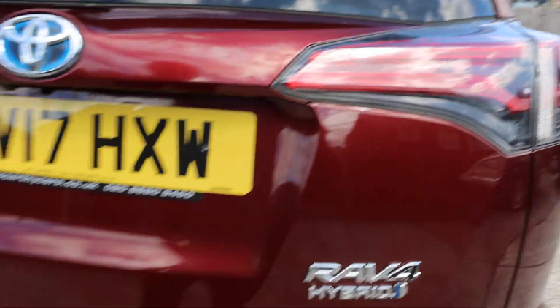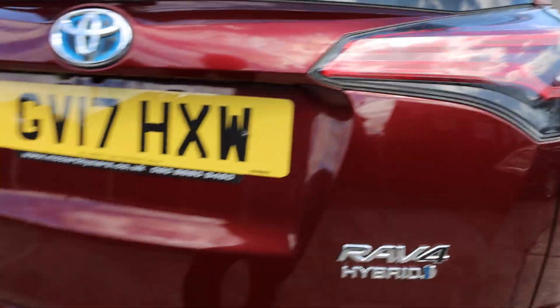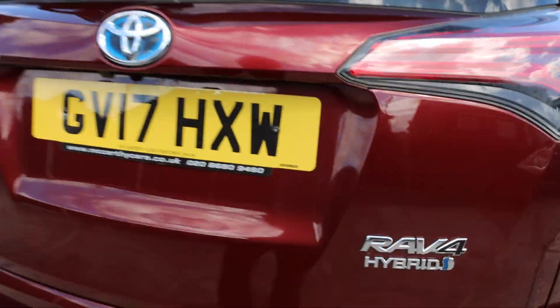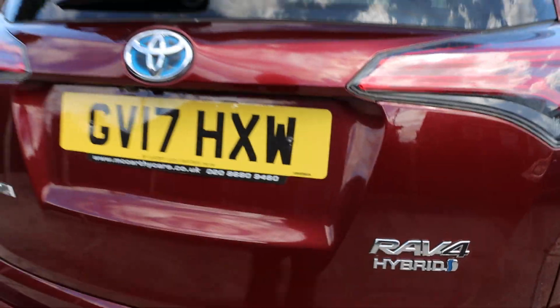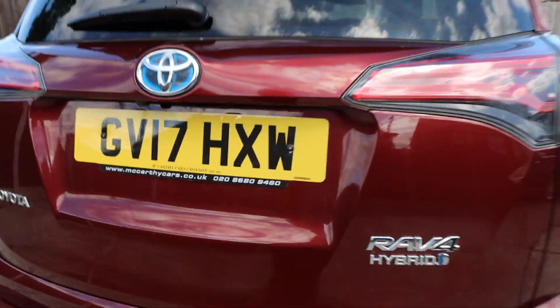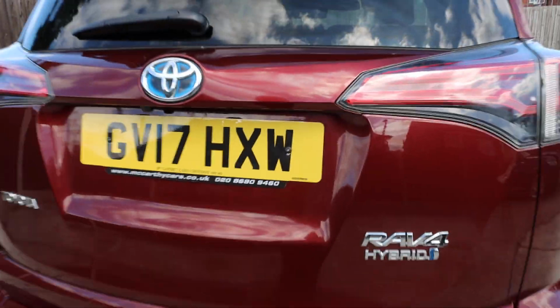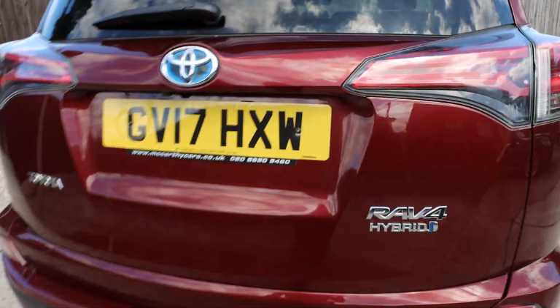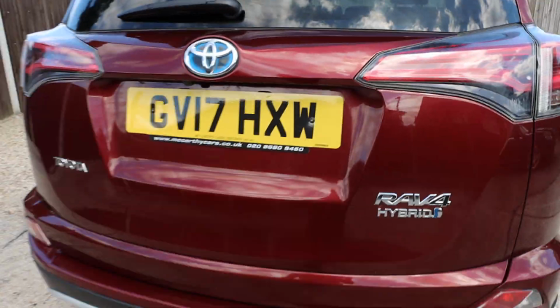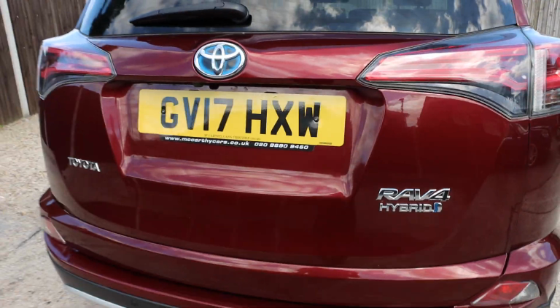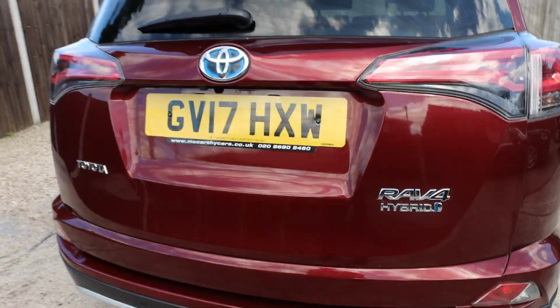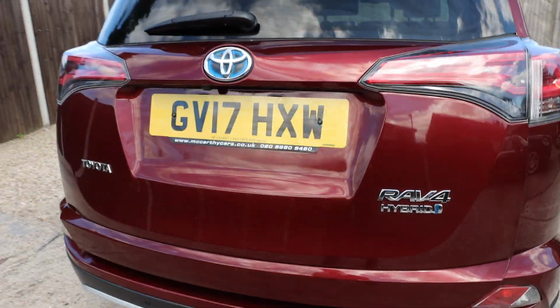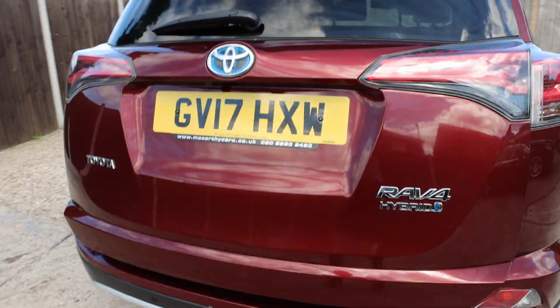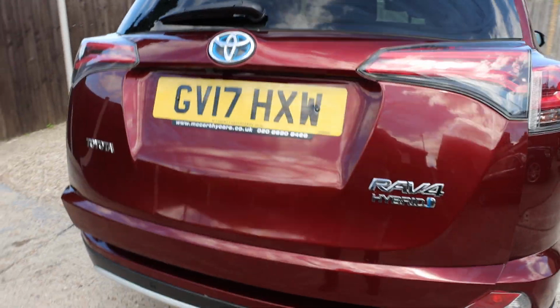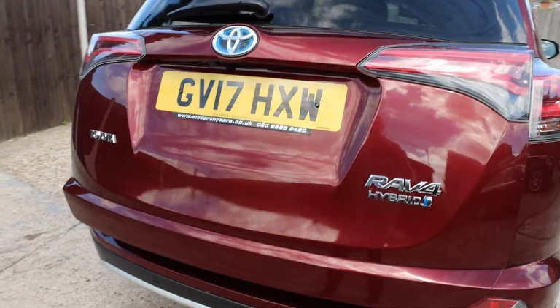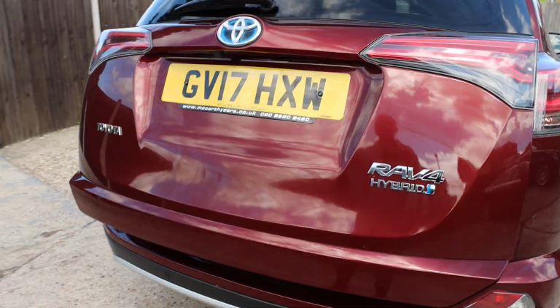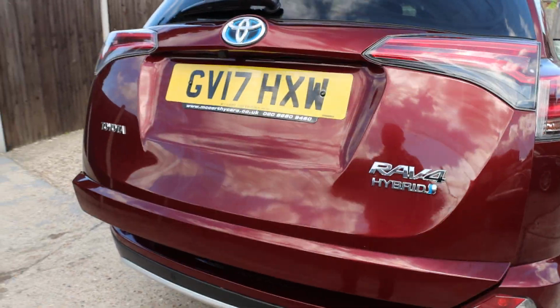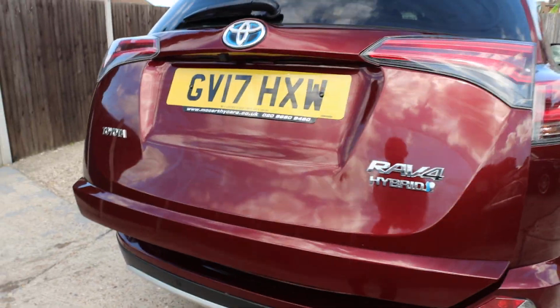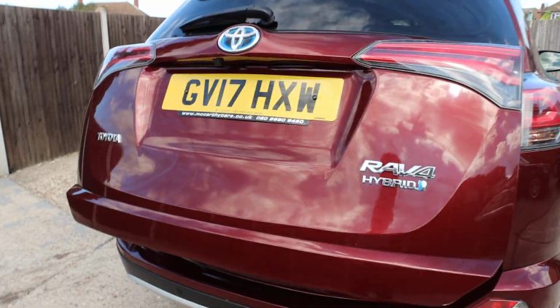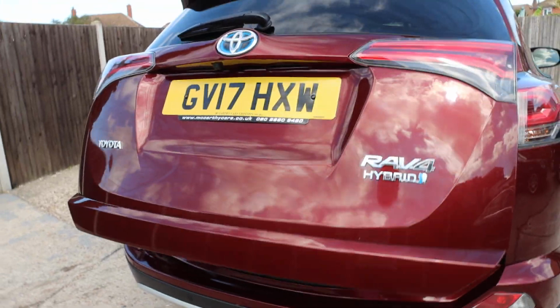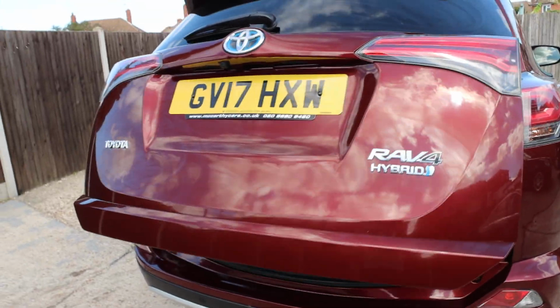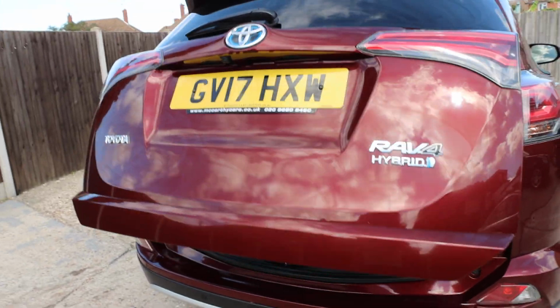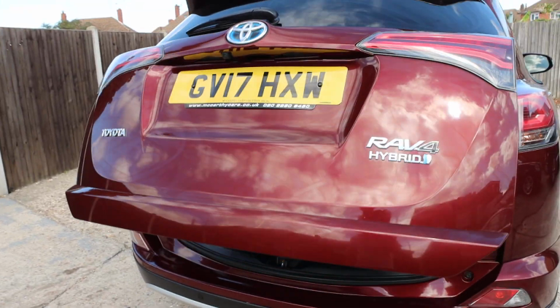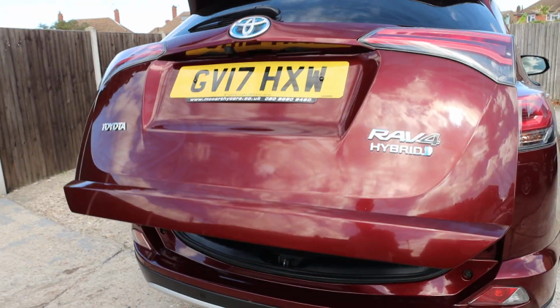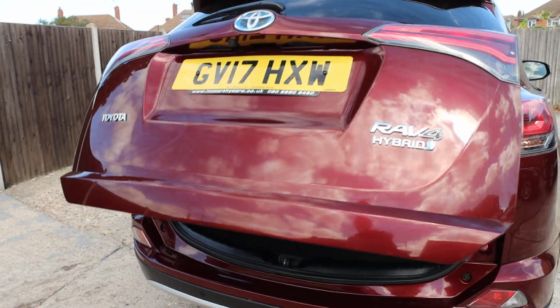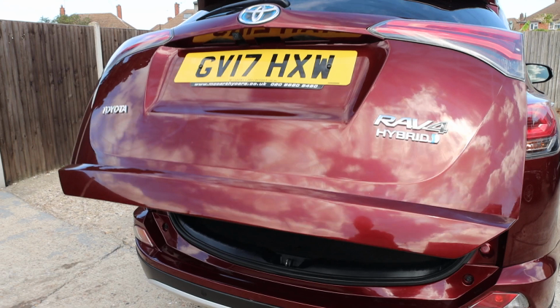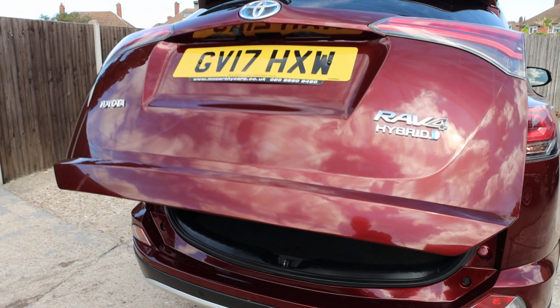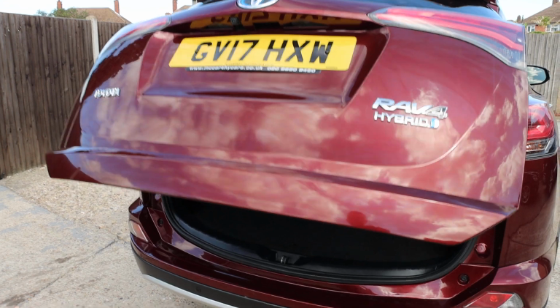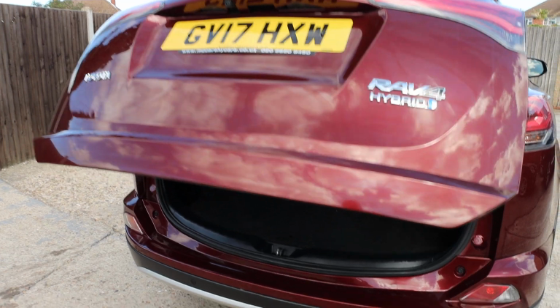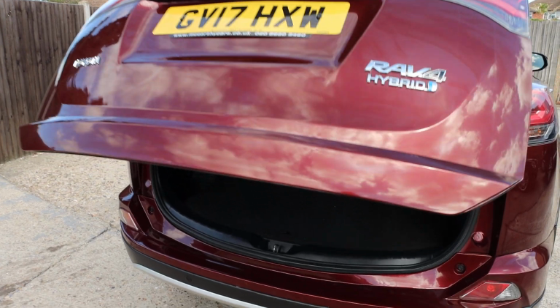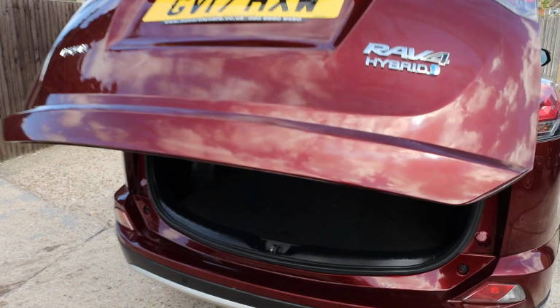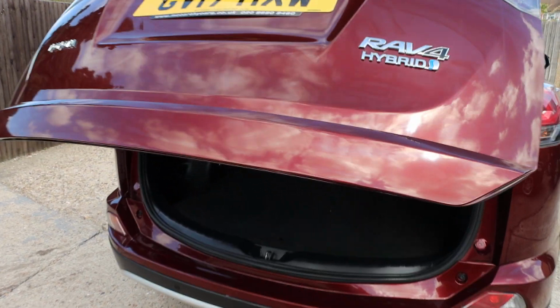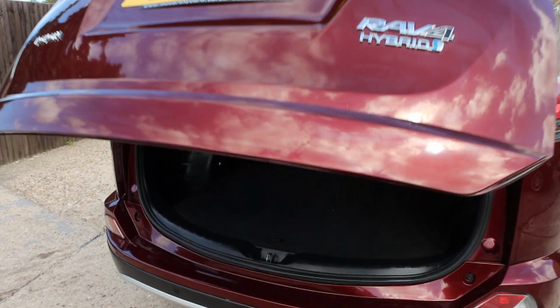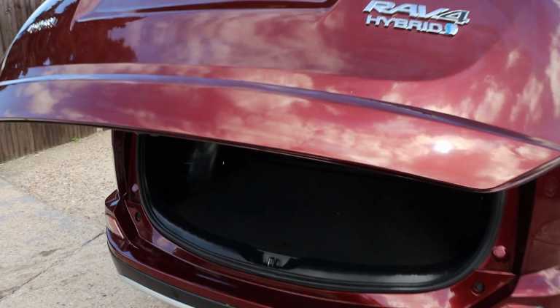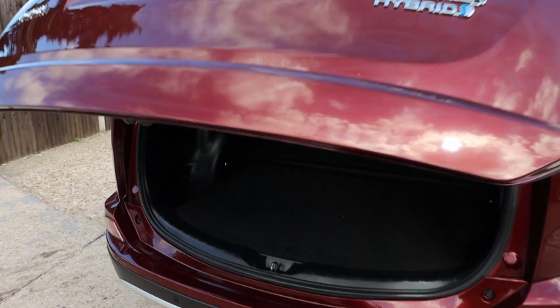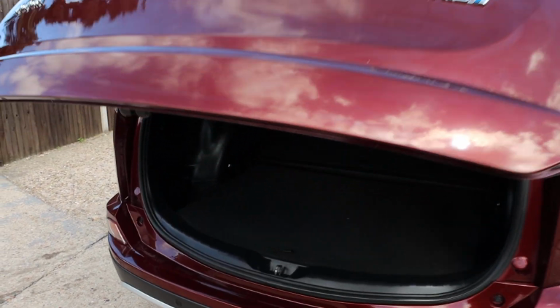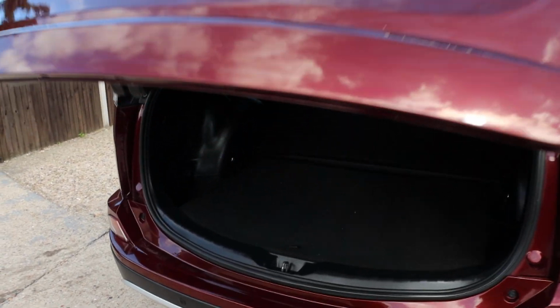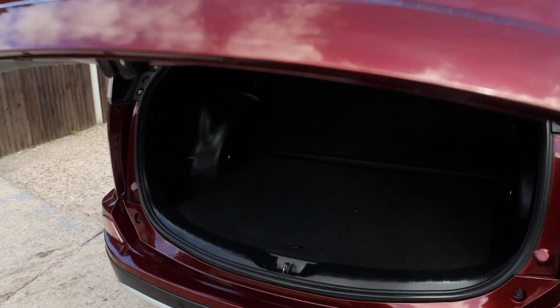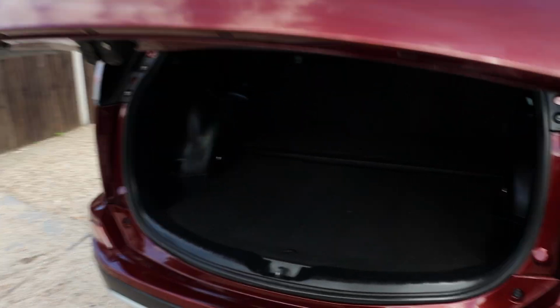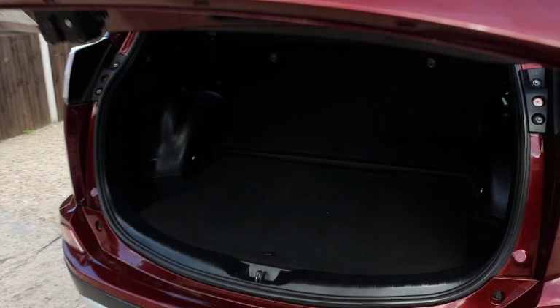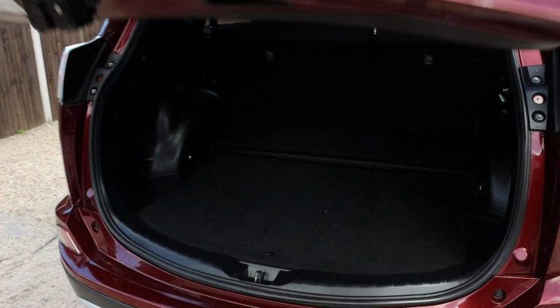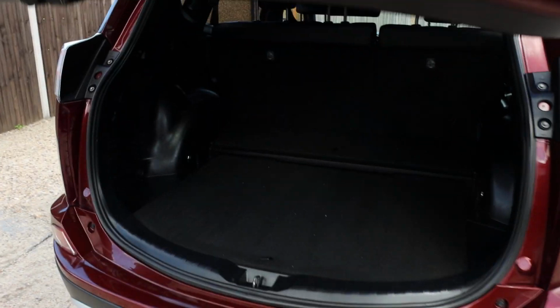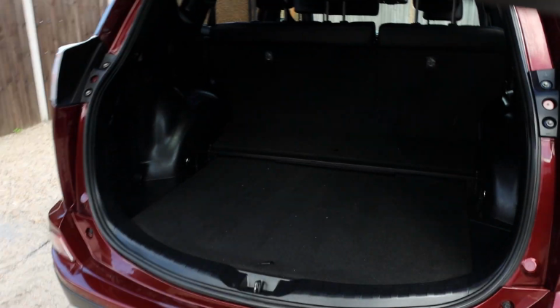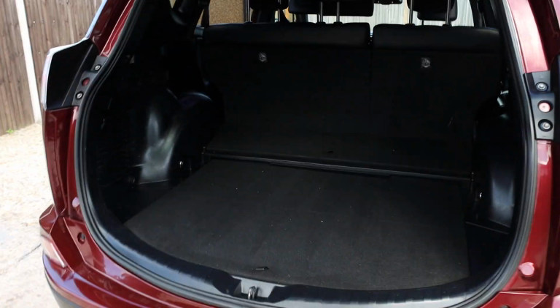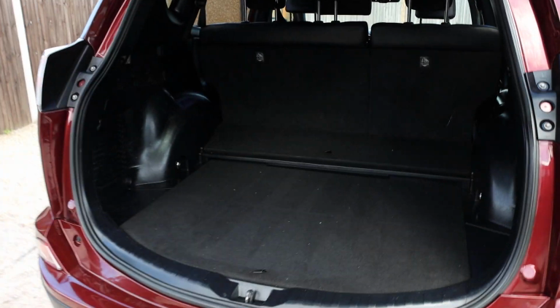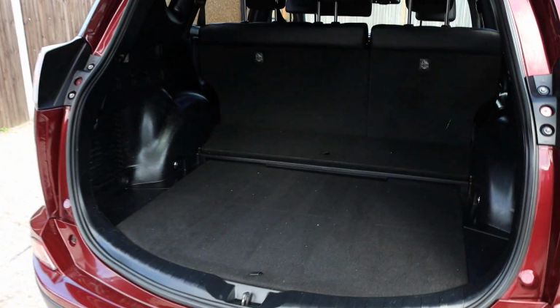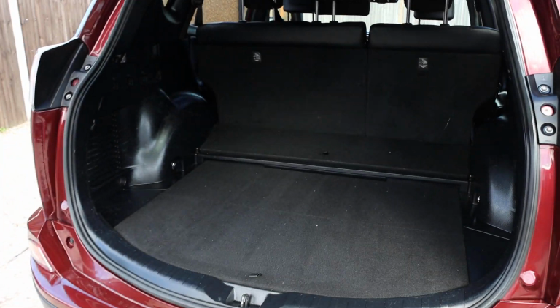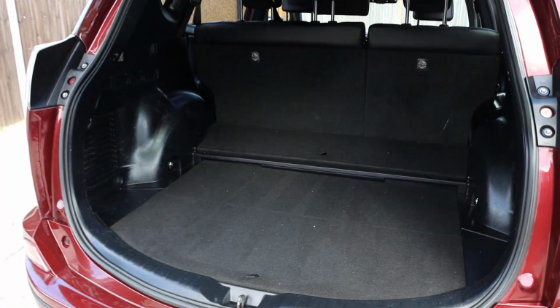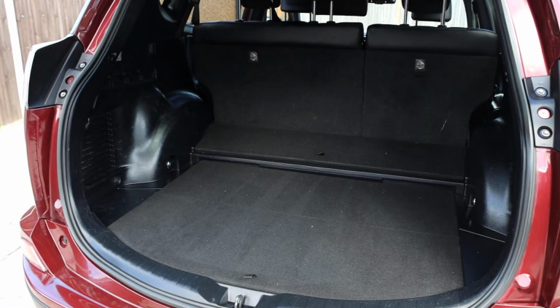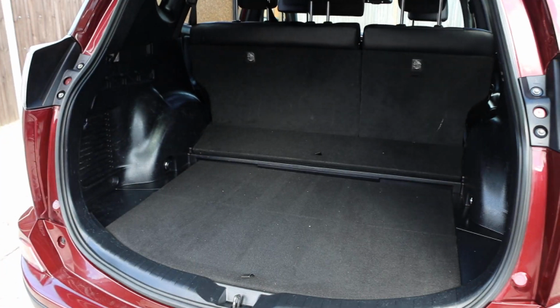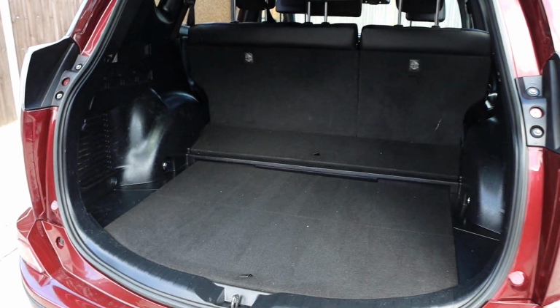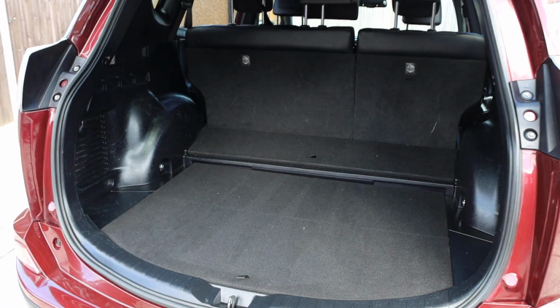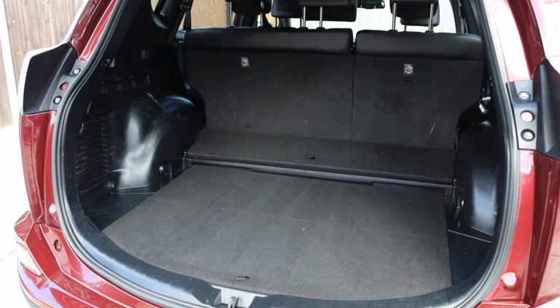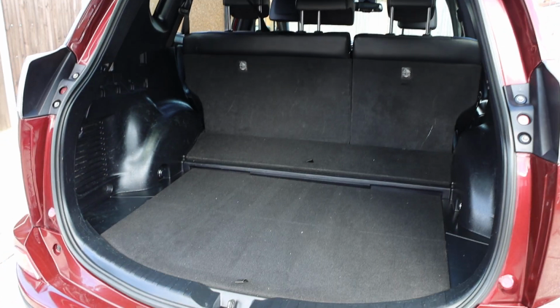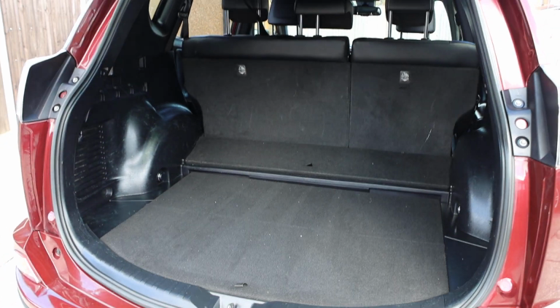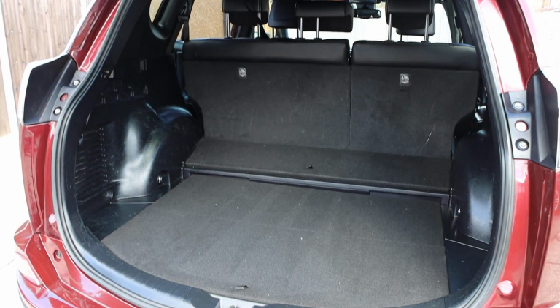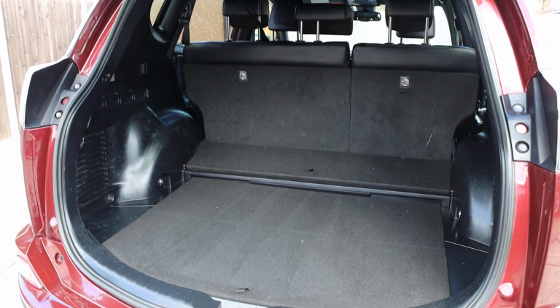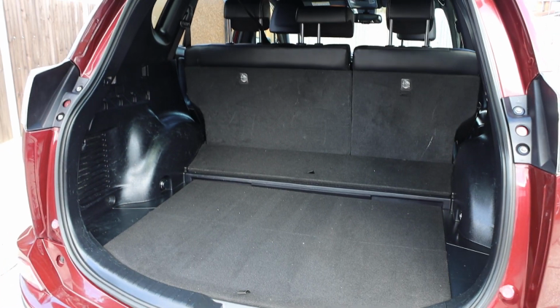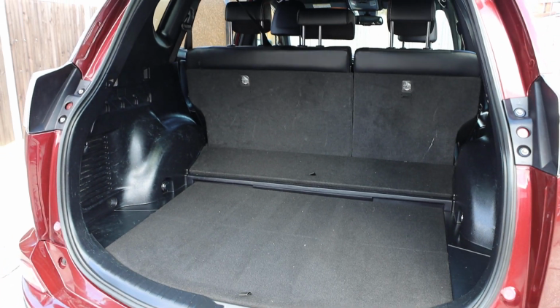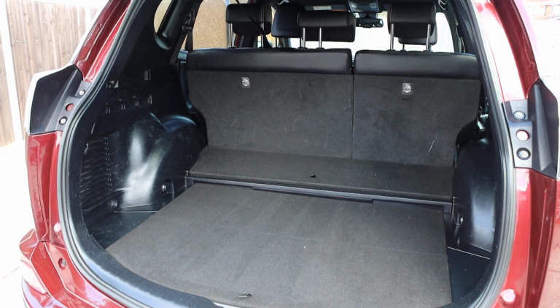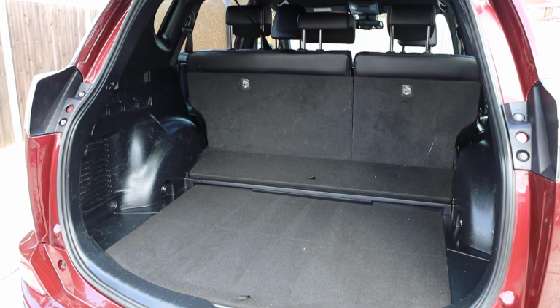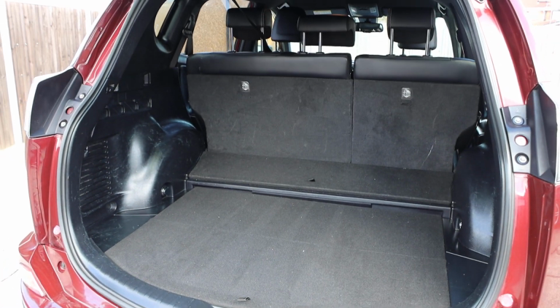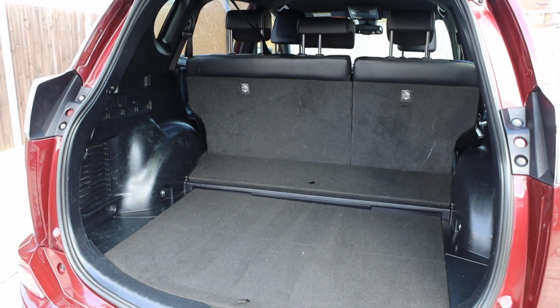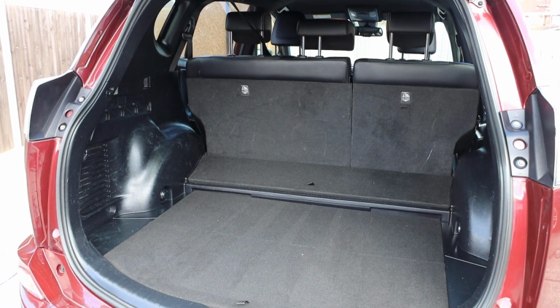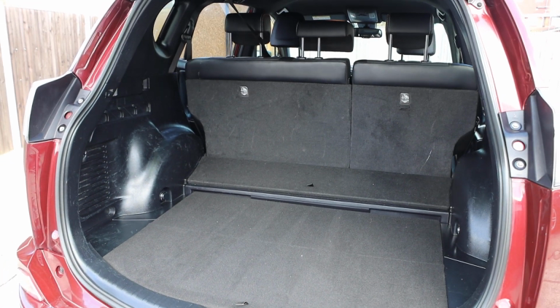Electric tailgate that has a reversing camera, split folding rear seats.